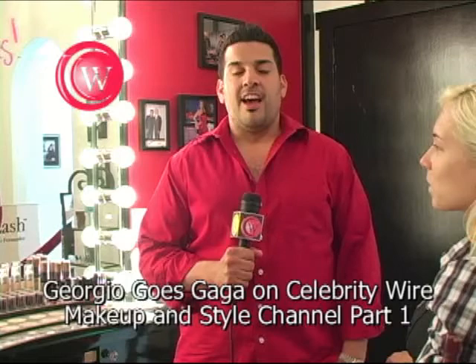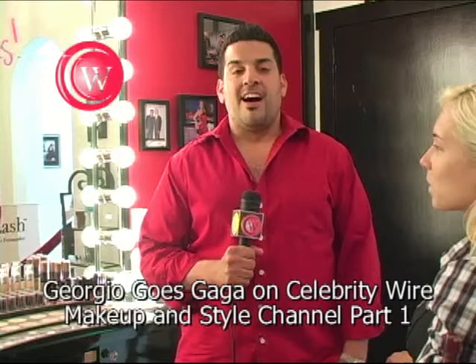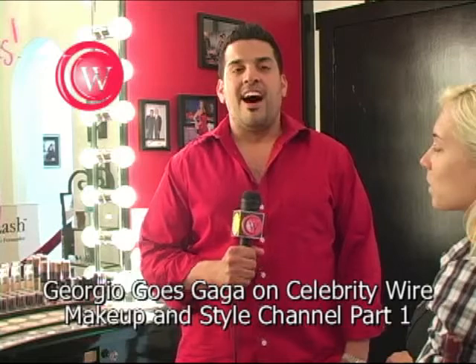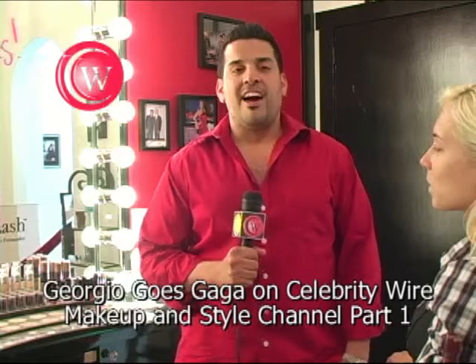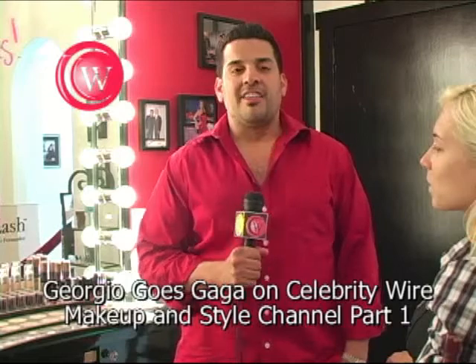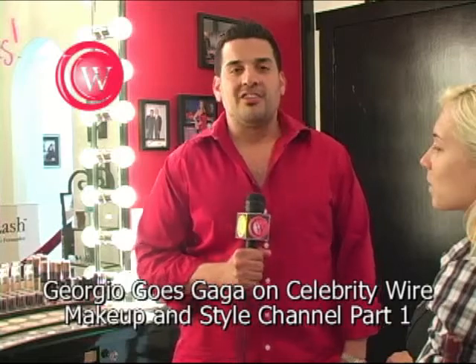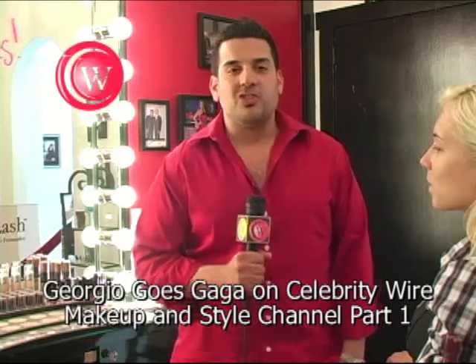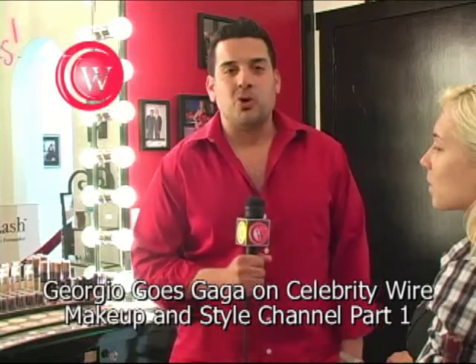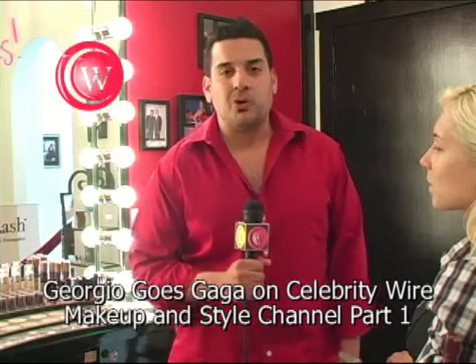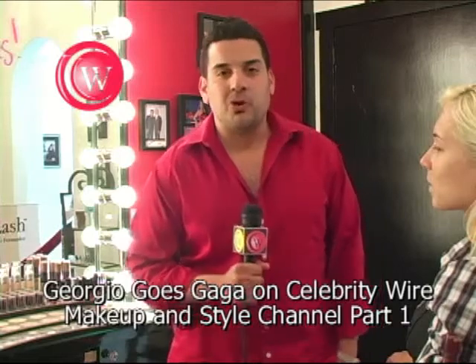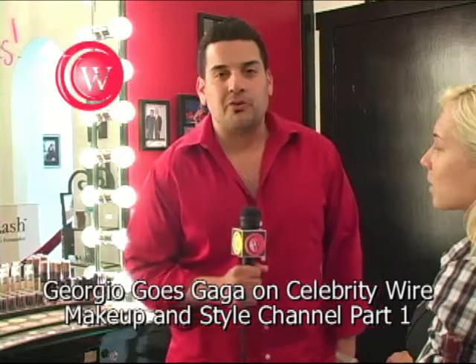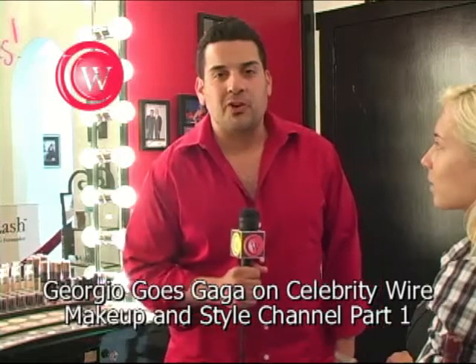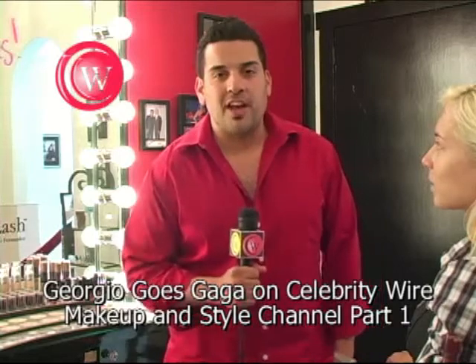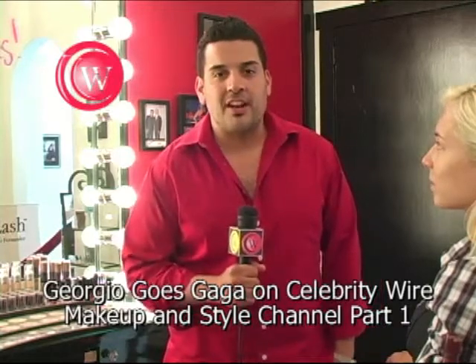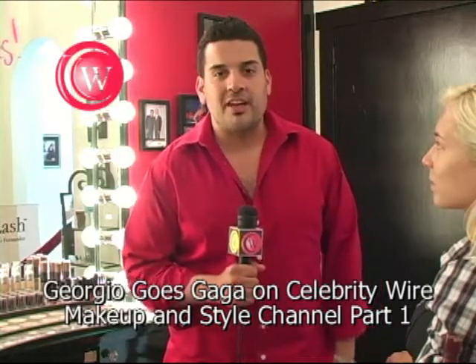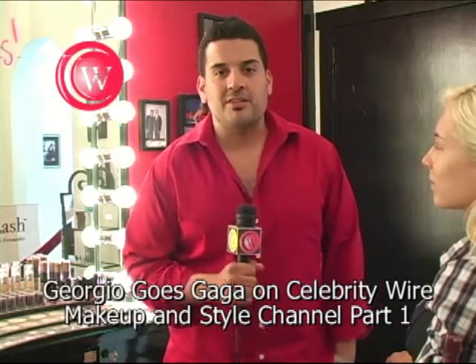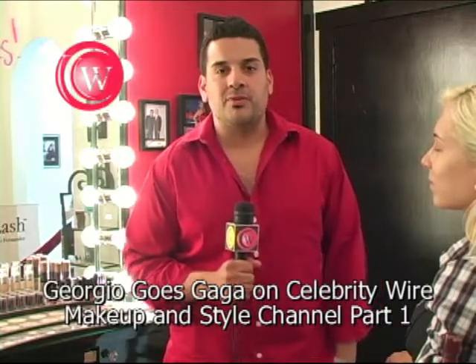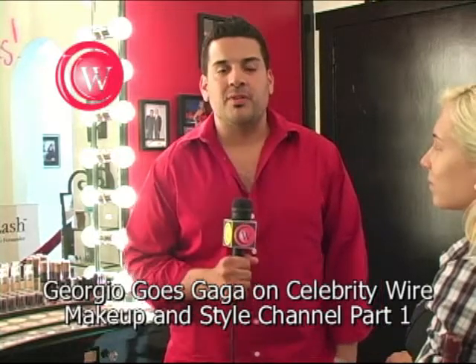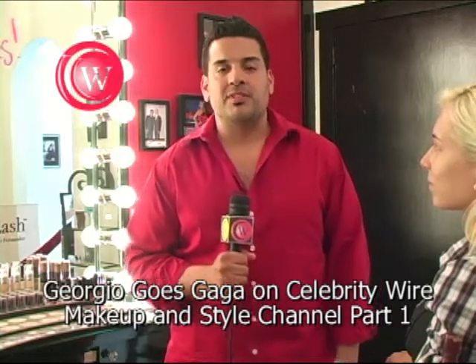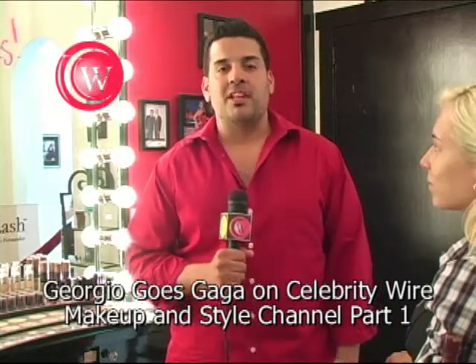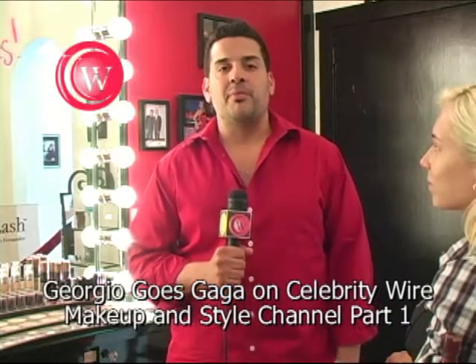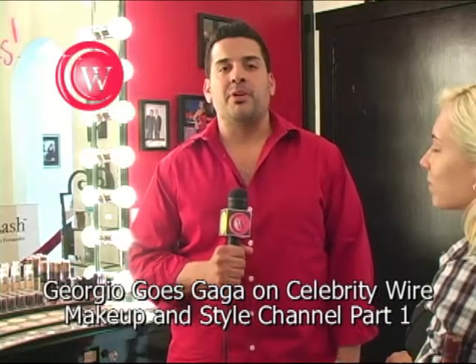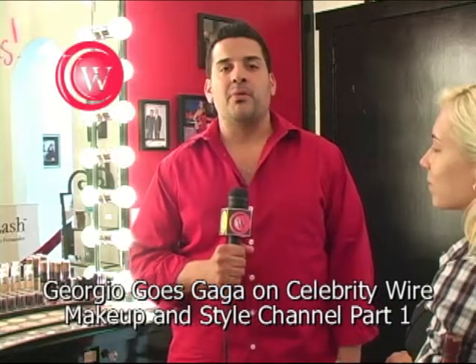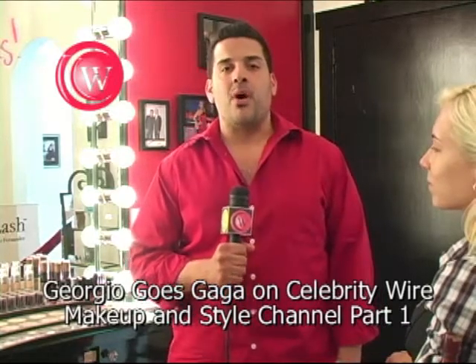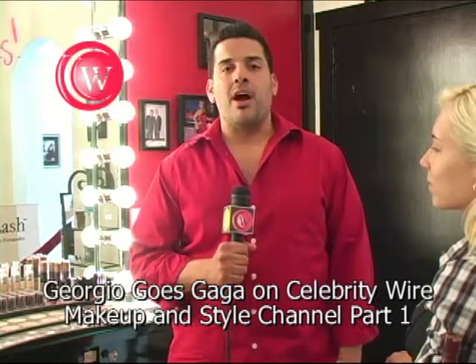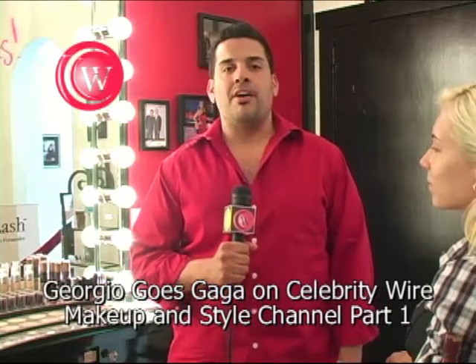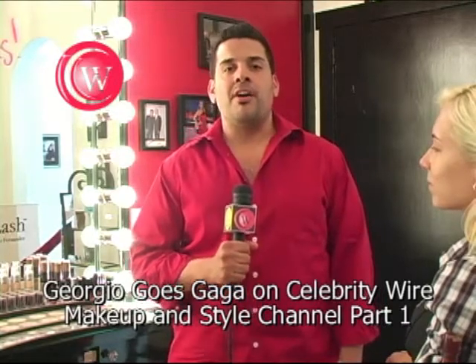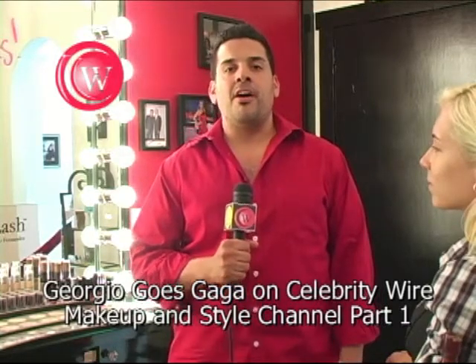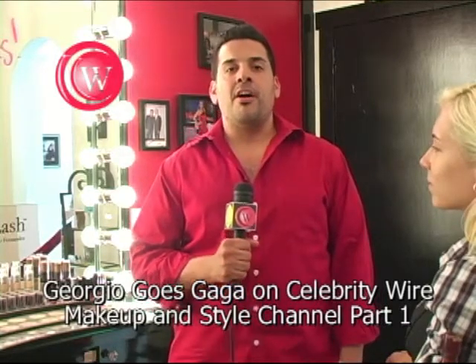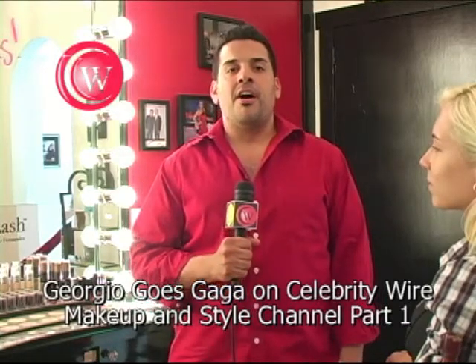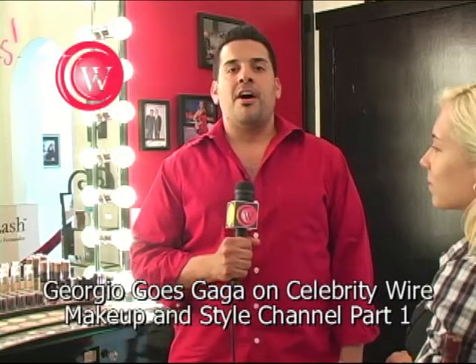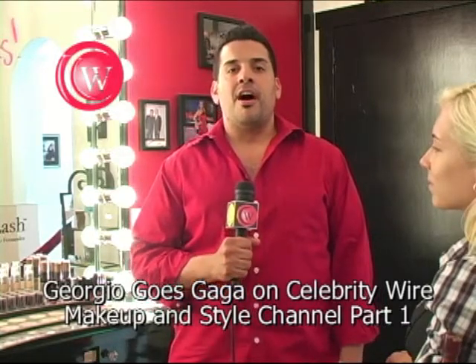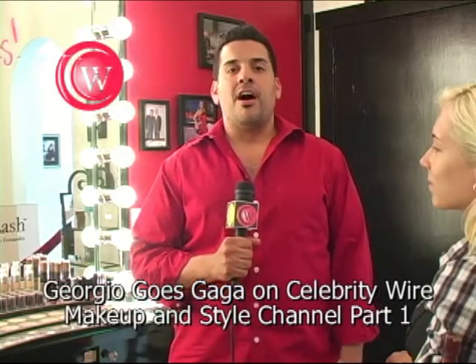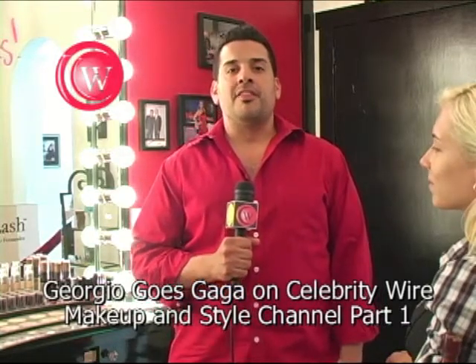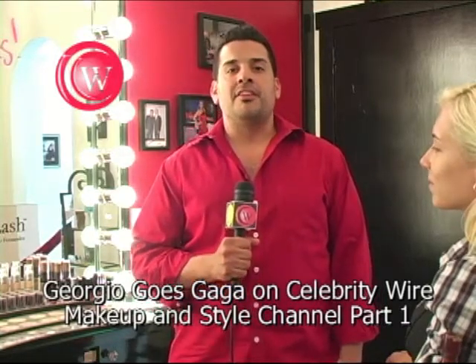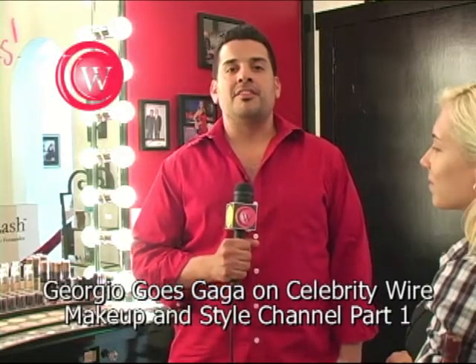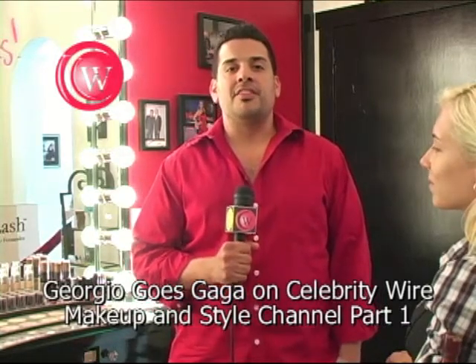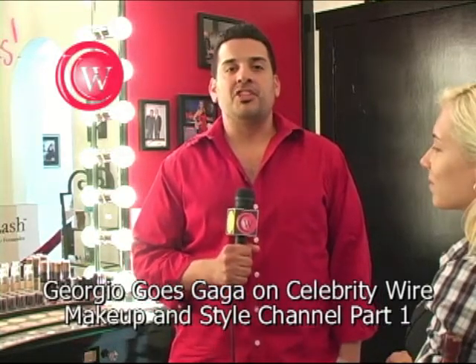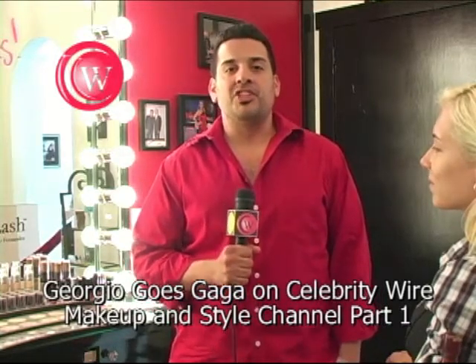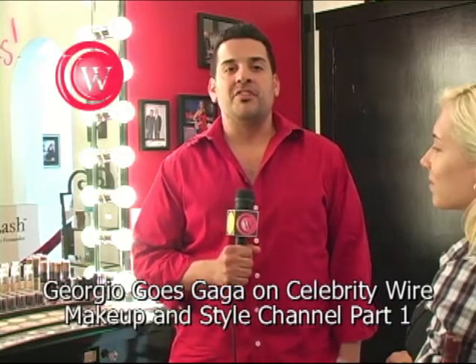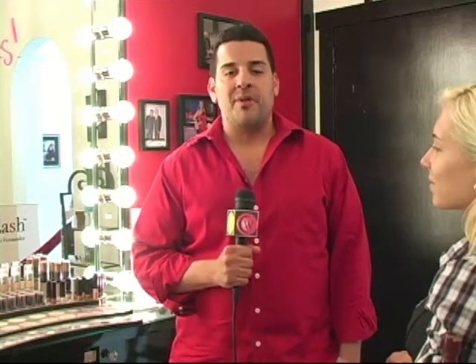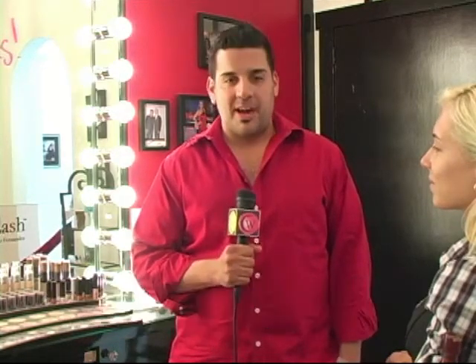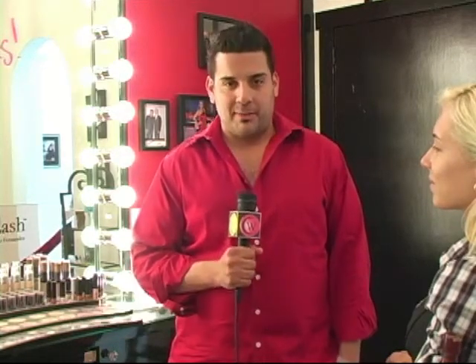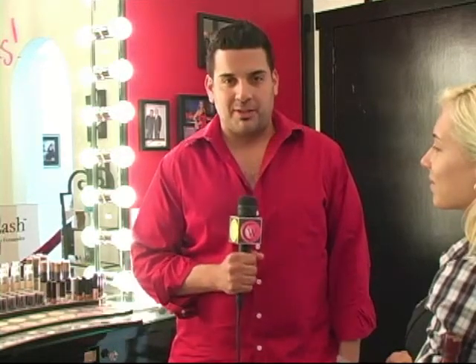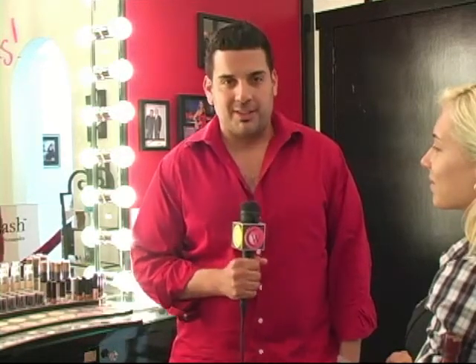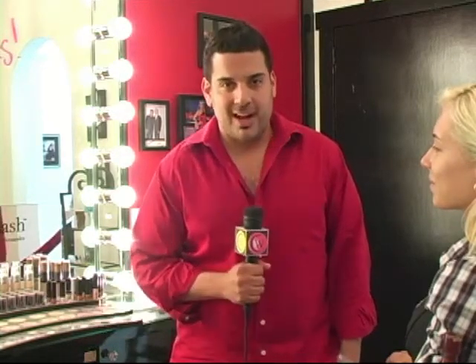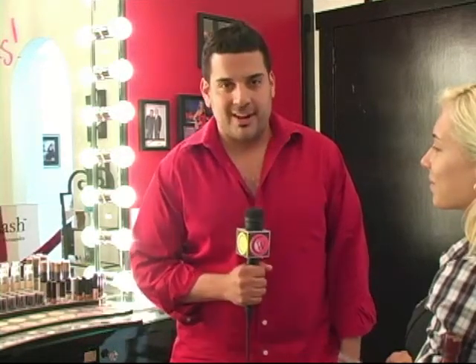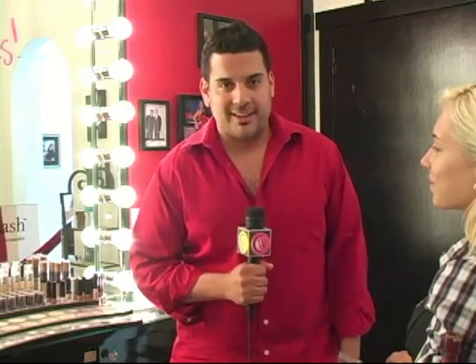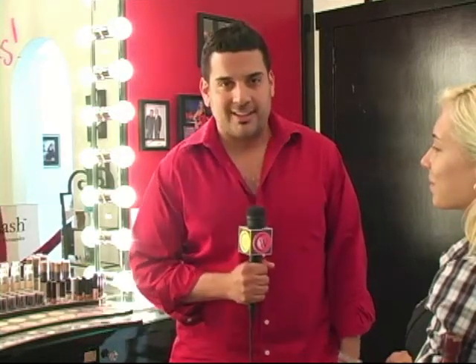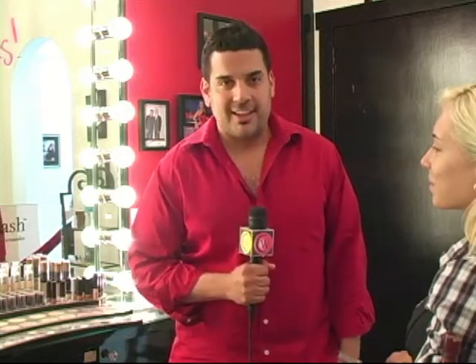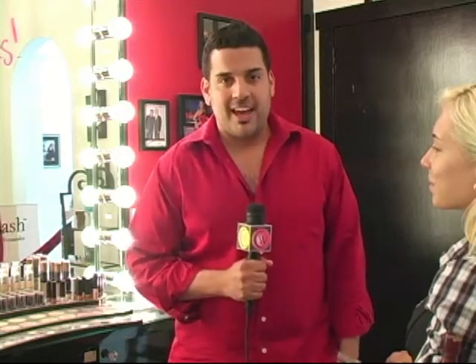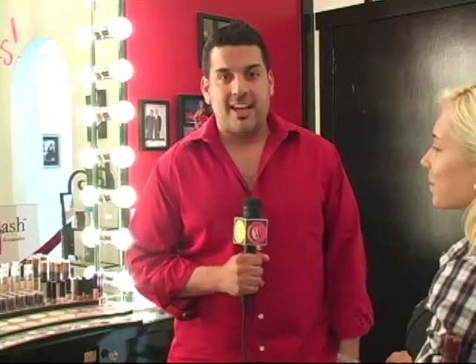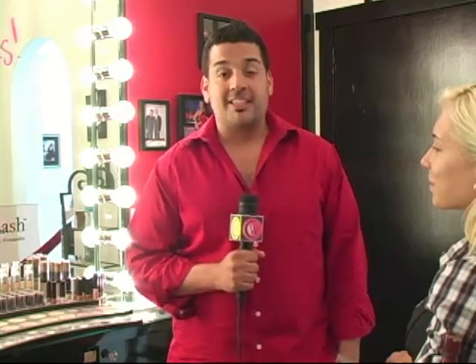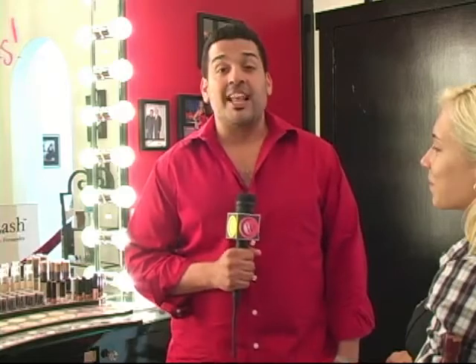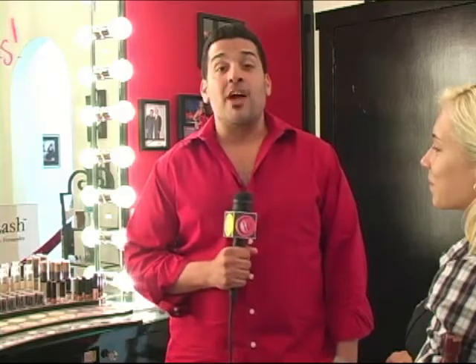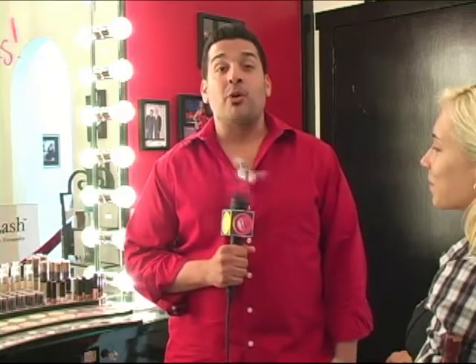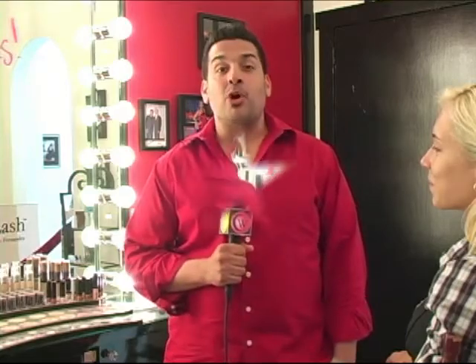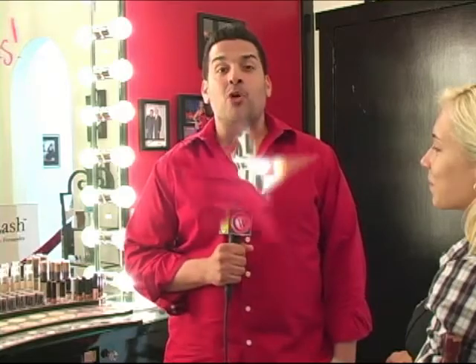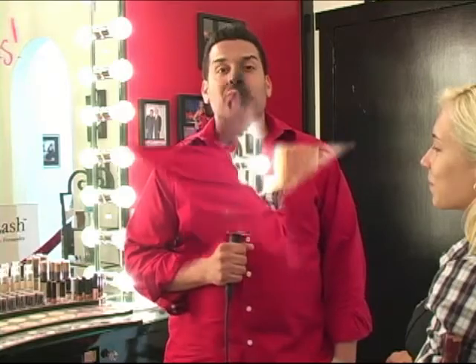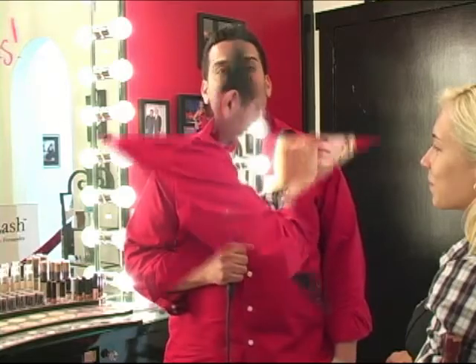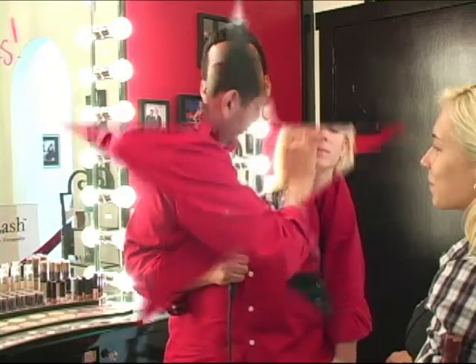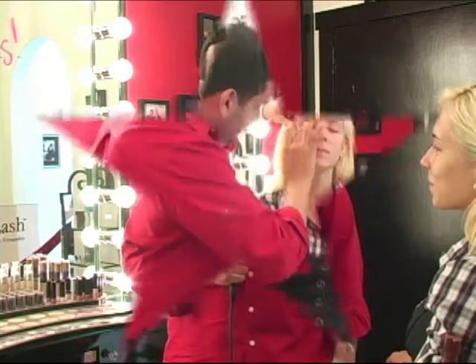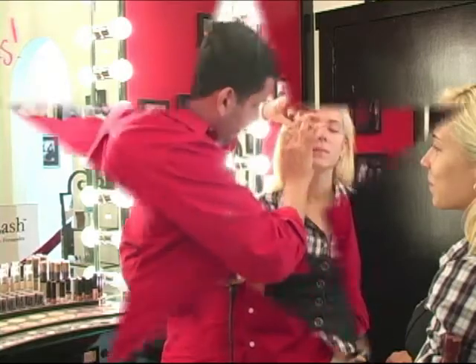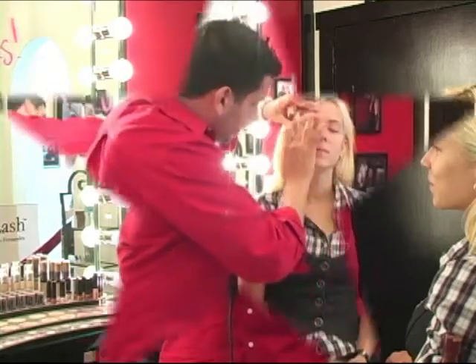Hi, this is Giorgio Fernandez with Celebrity Wire on this edition of Makeup and Style. And today we're going Lady Gaga.